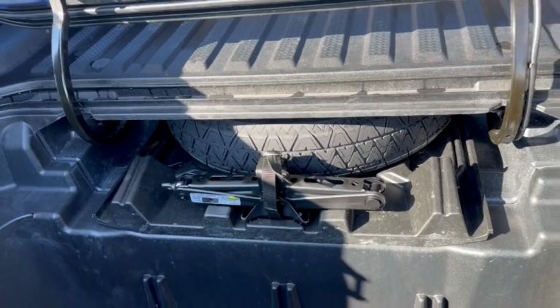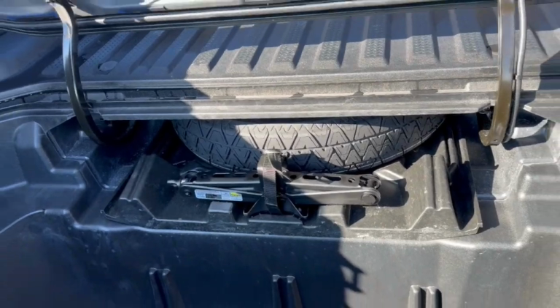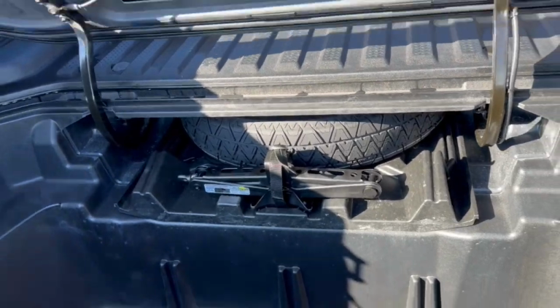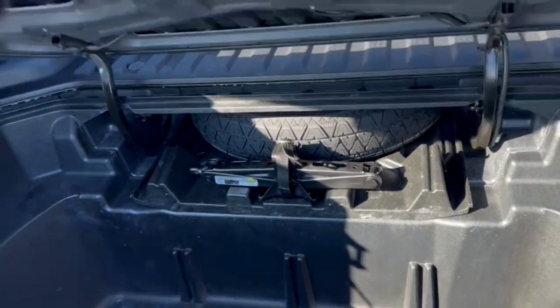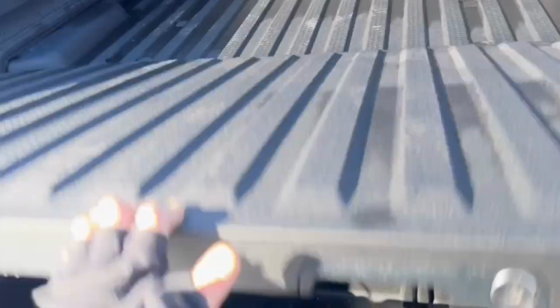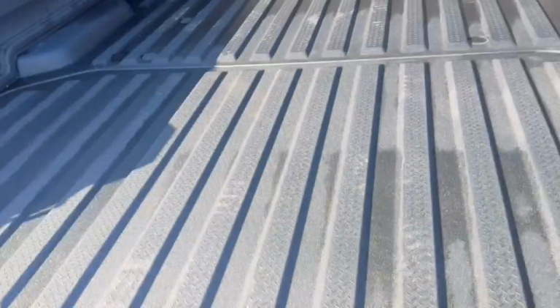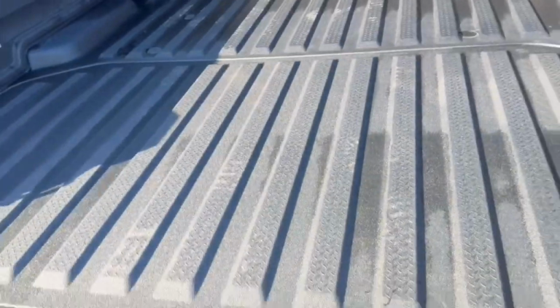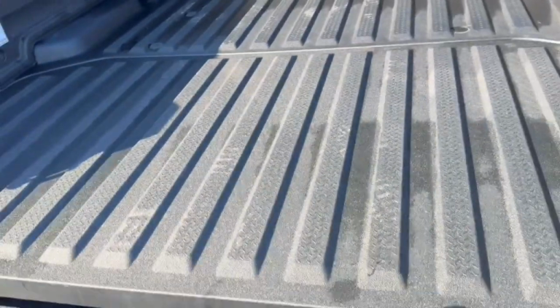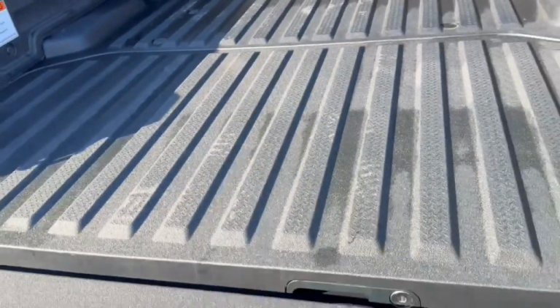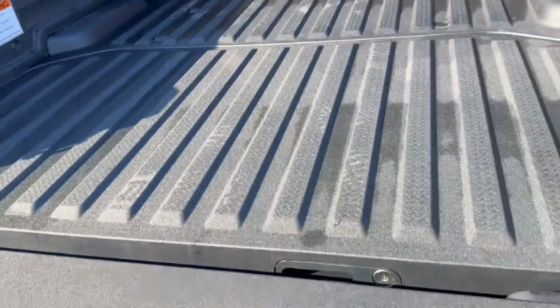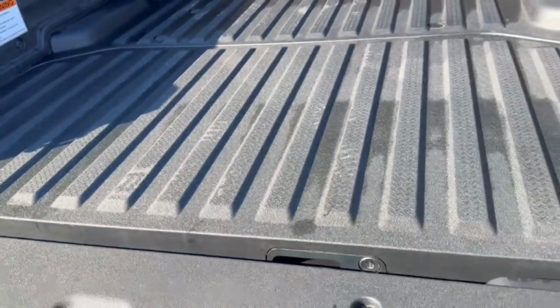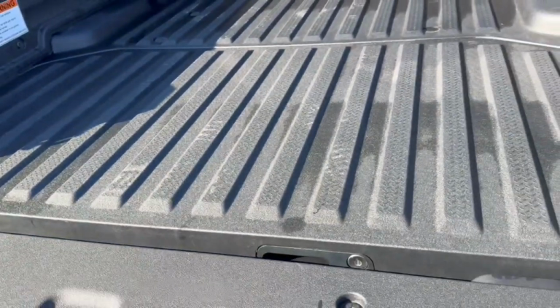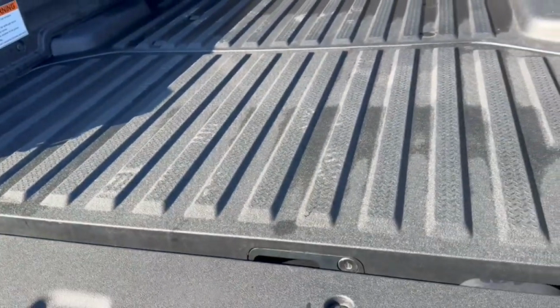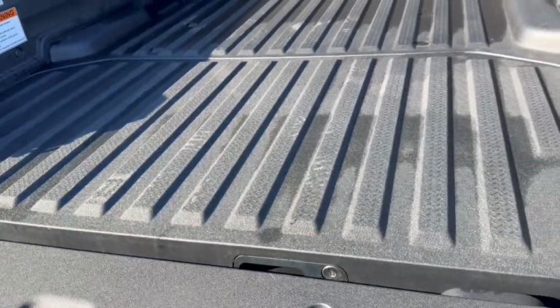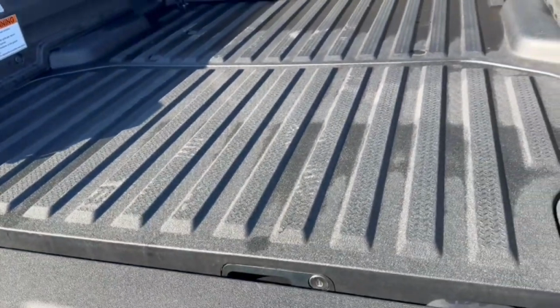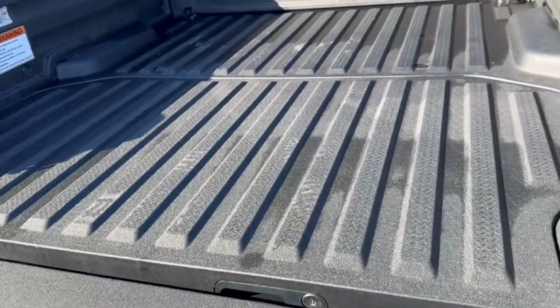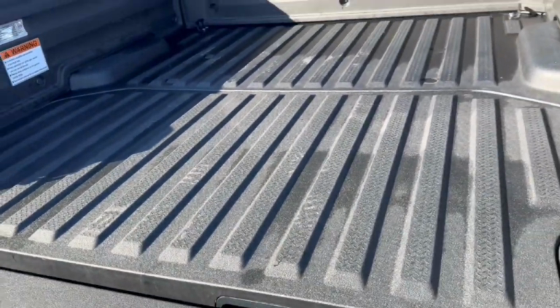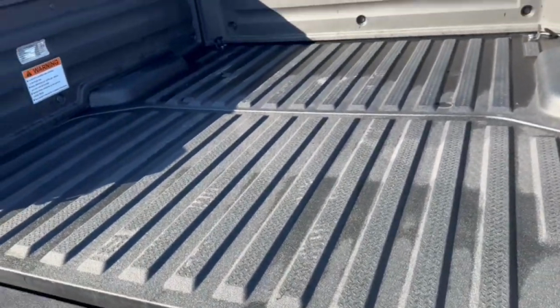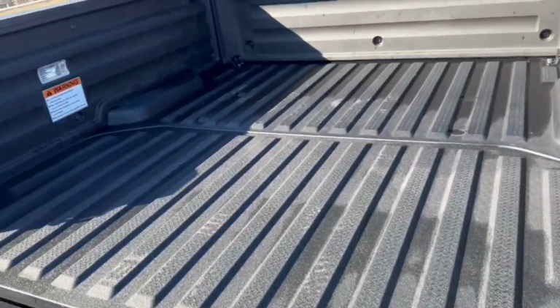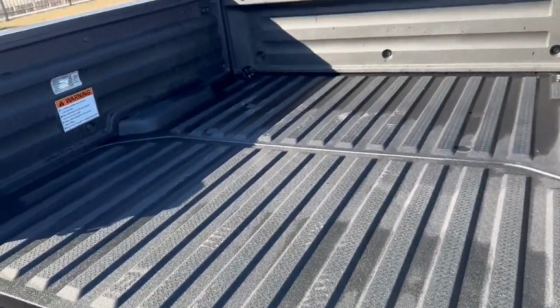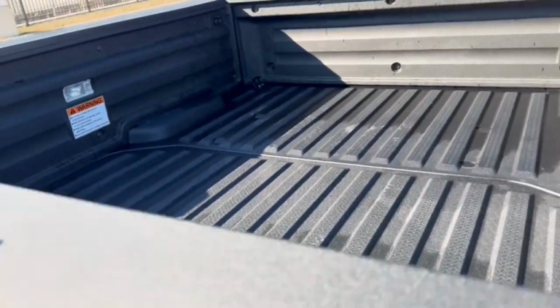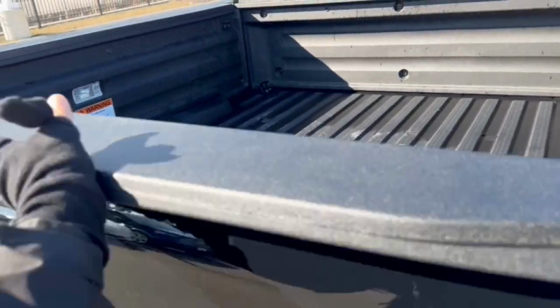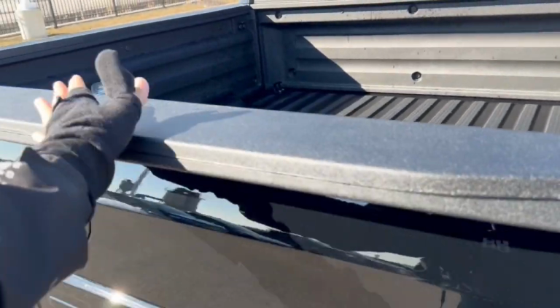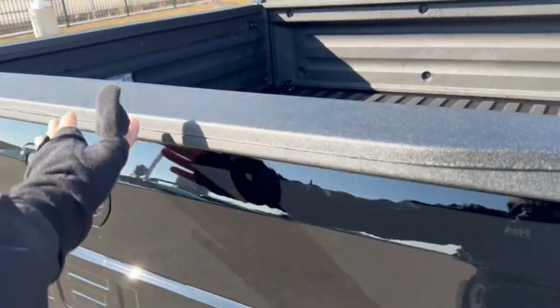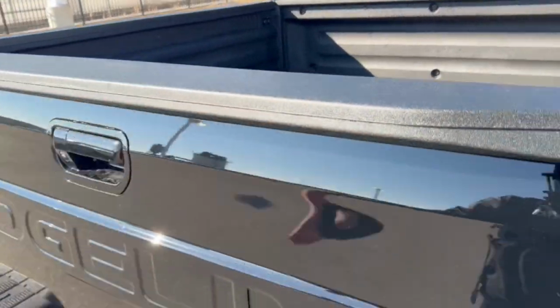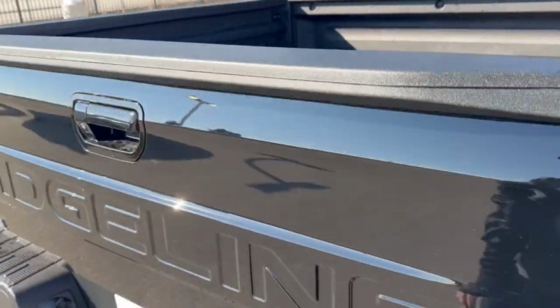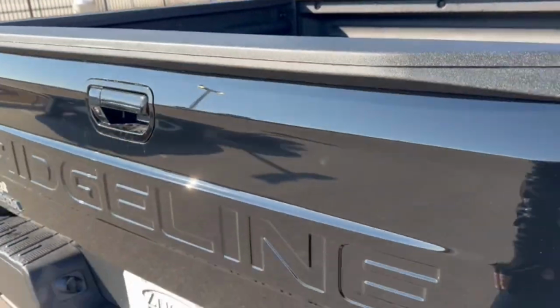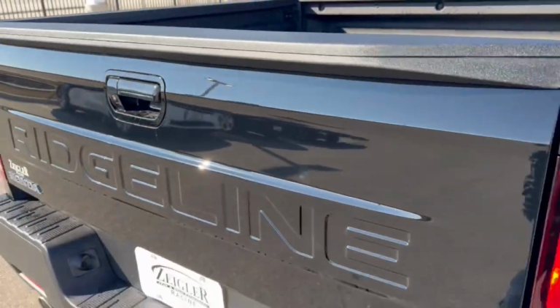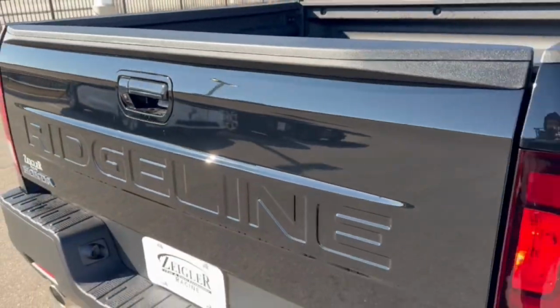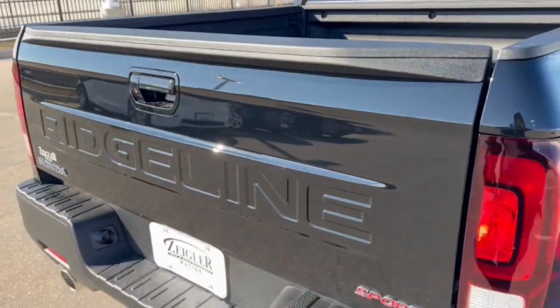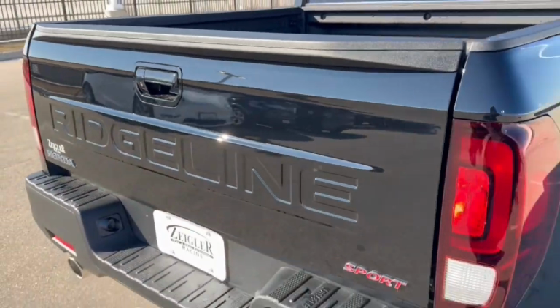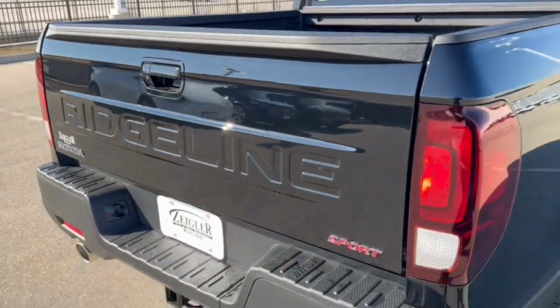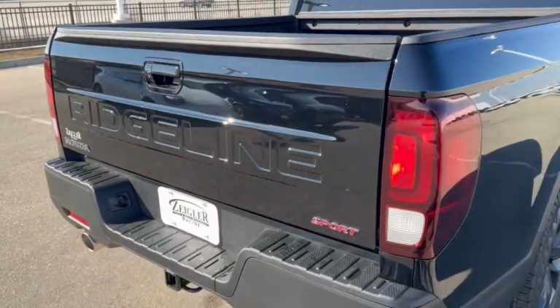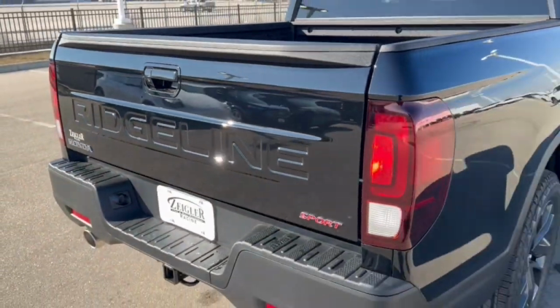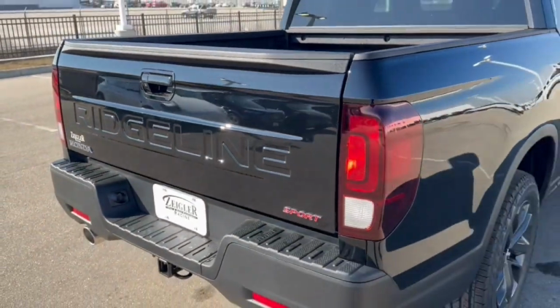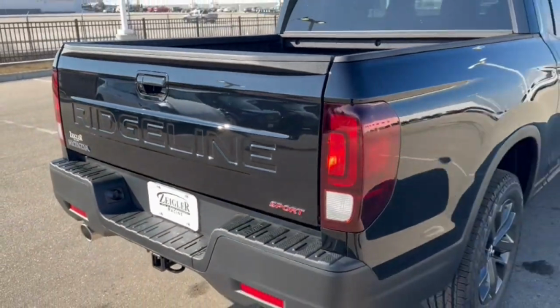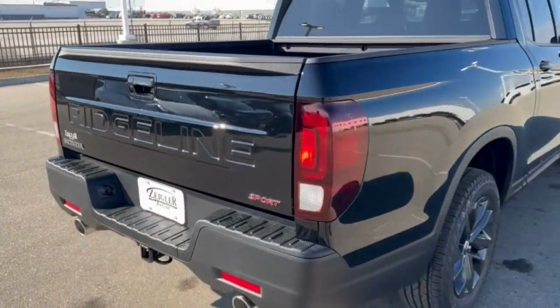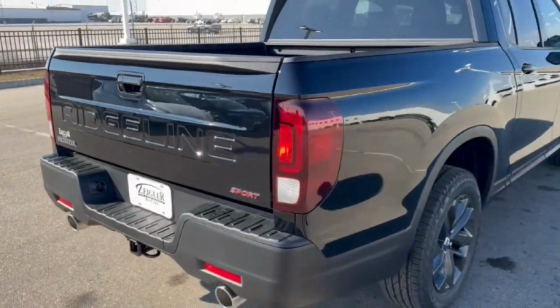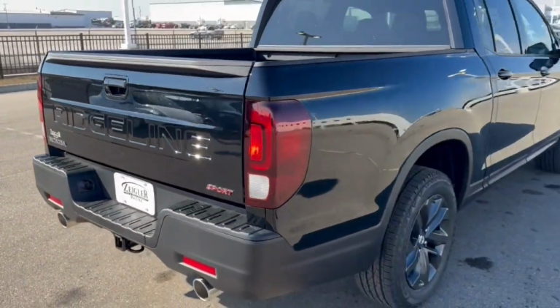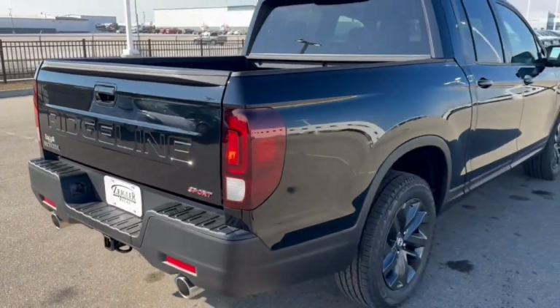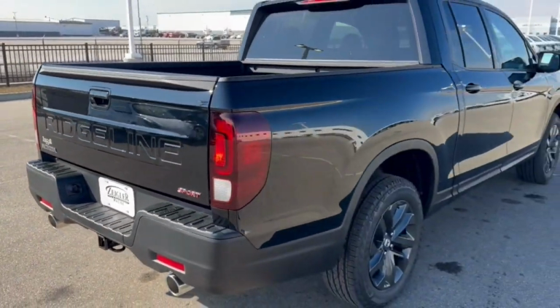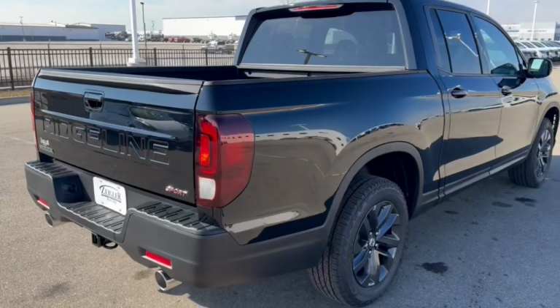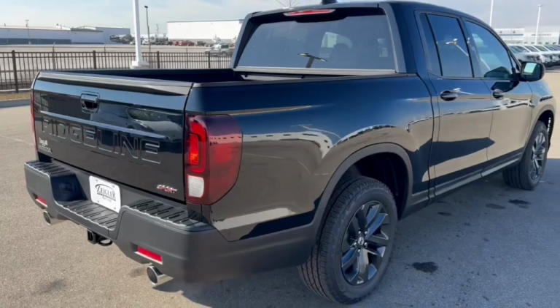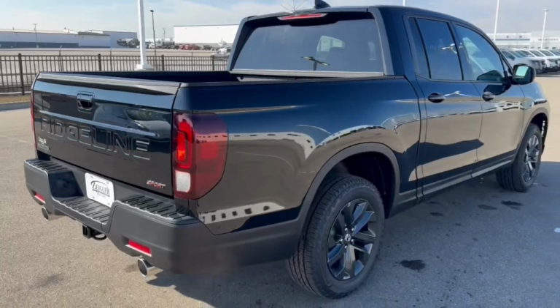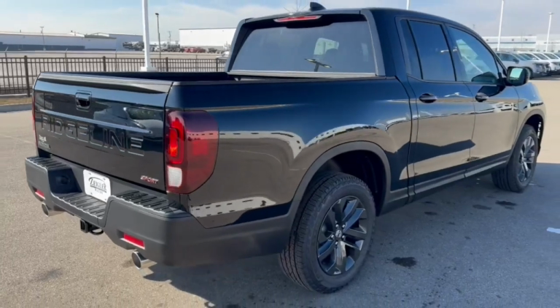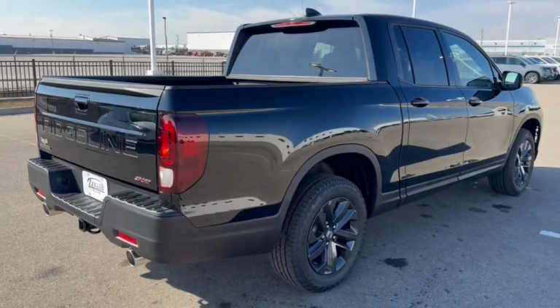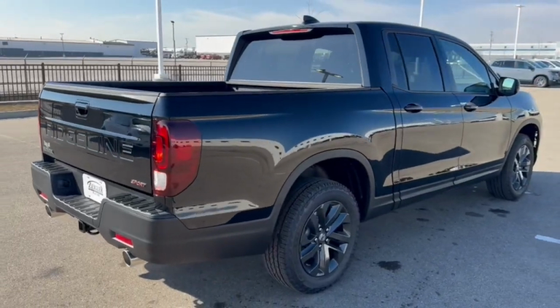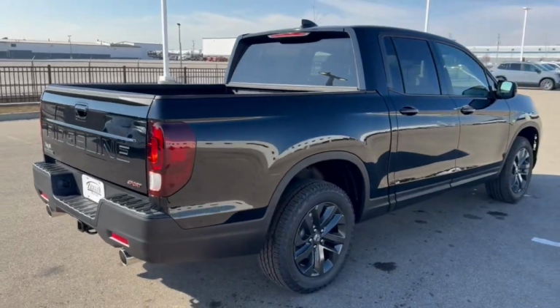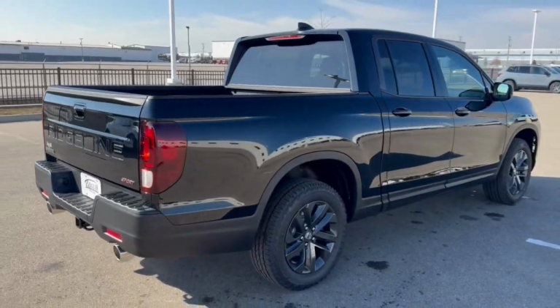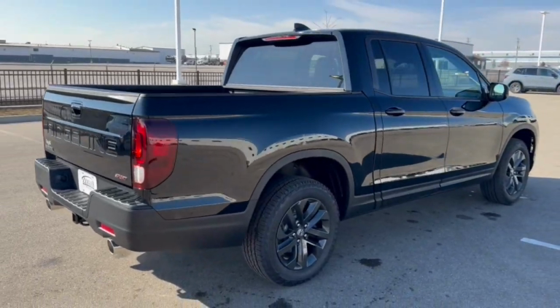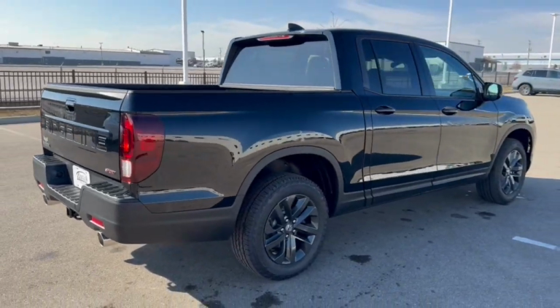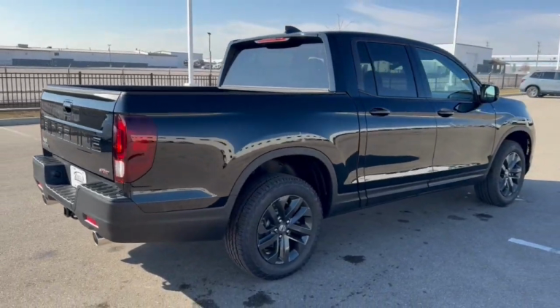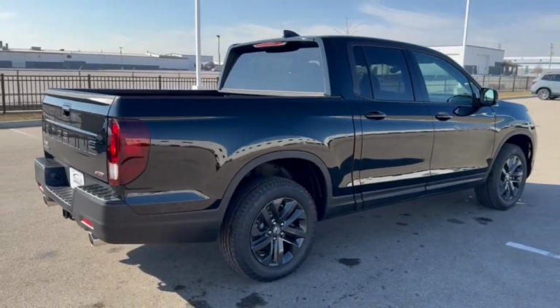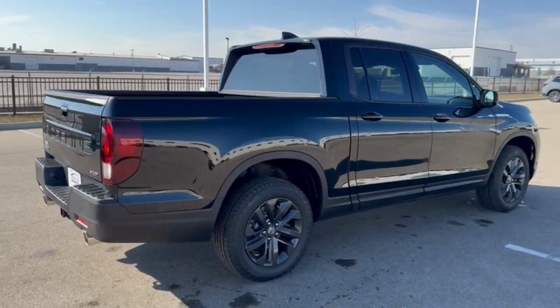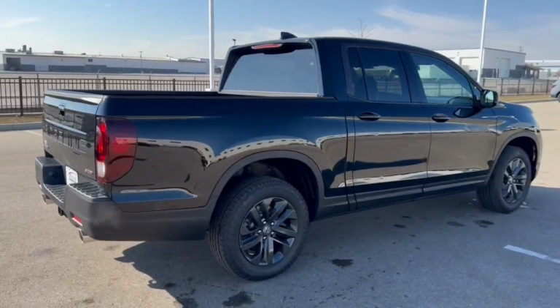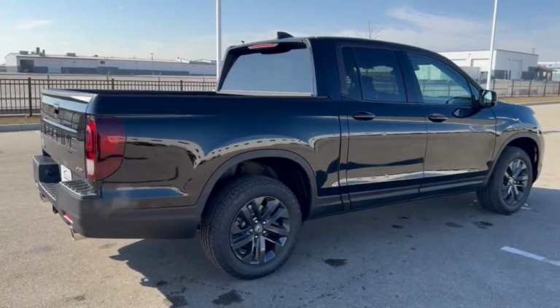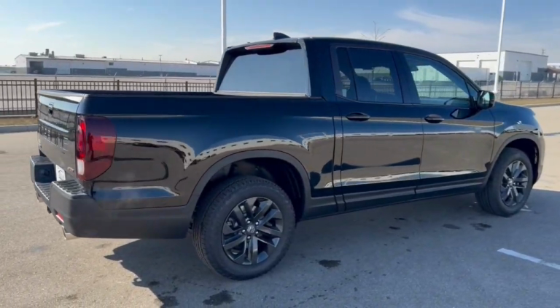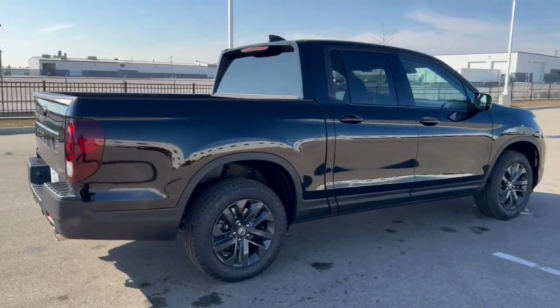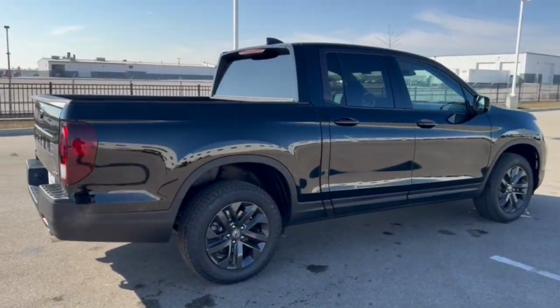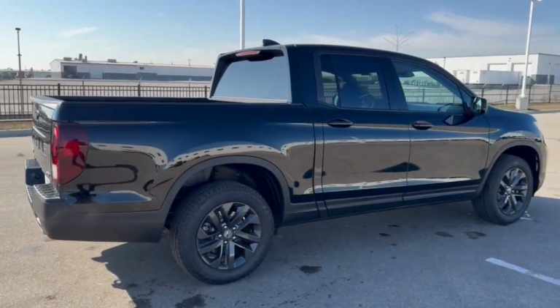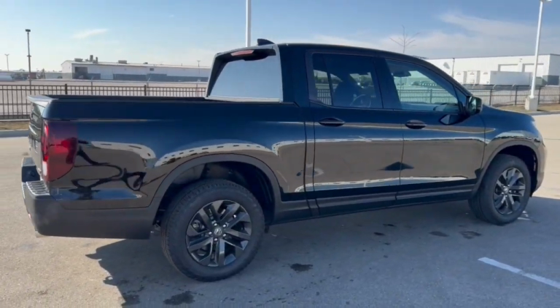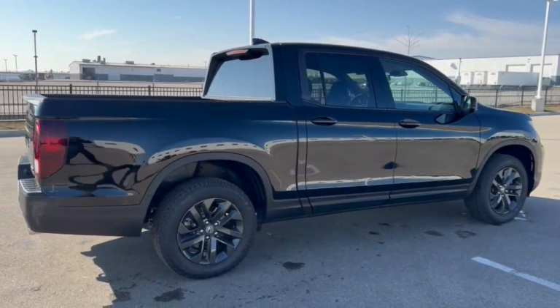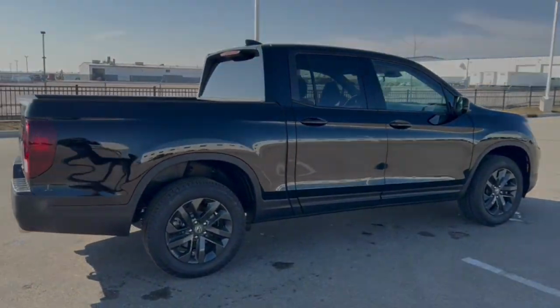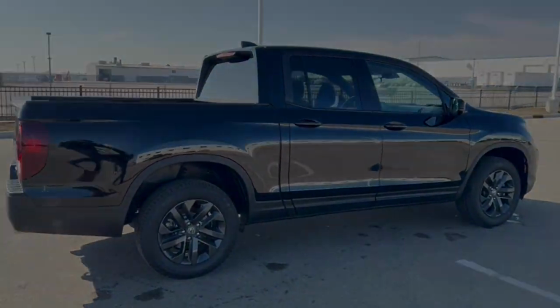Beautiful truck guys, new design. If you like what you see here, come on down today to Ziegler Honda of Racine. See you!